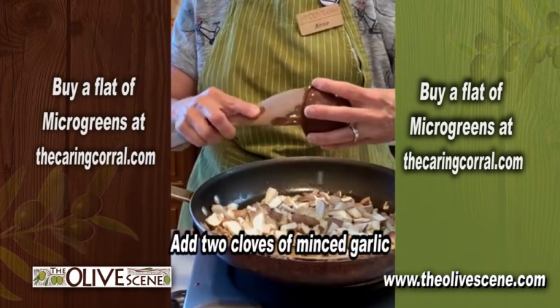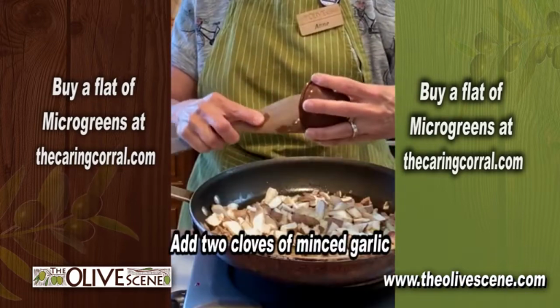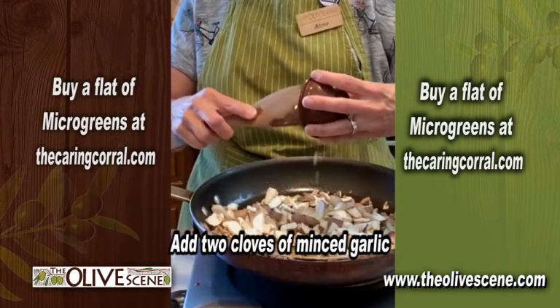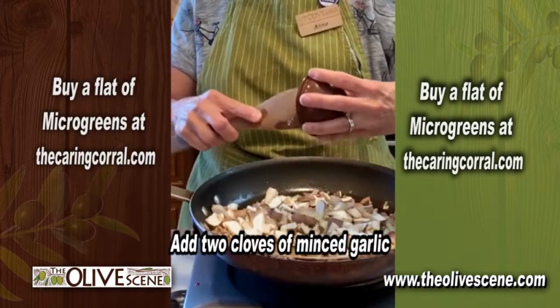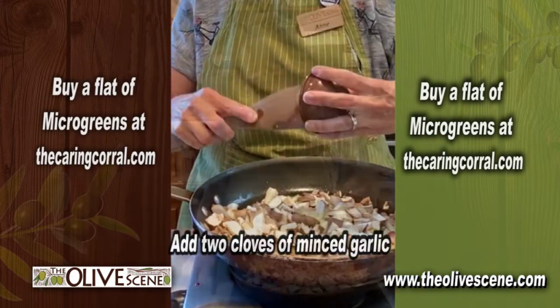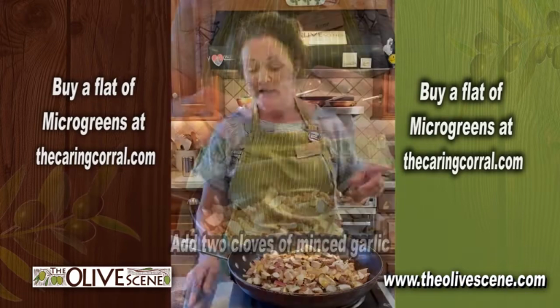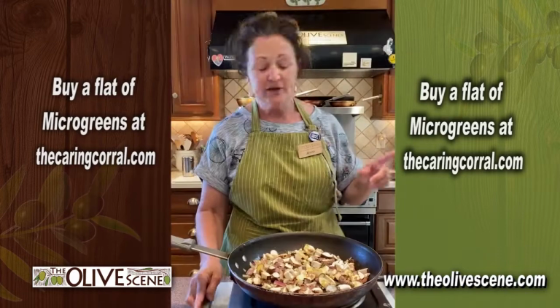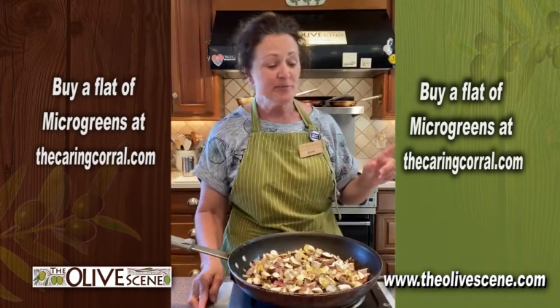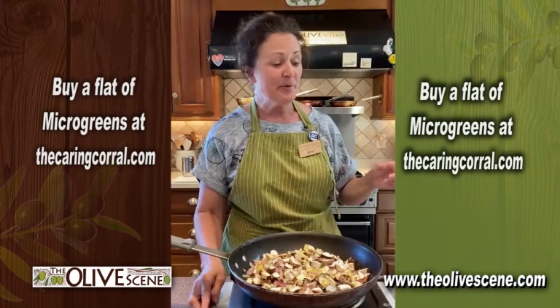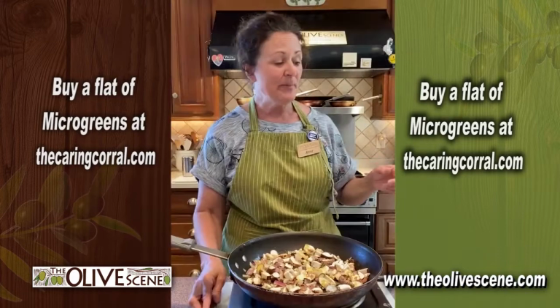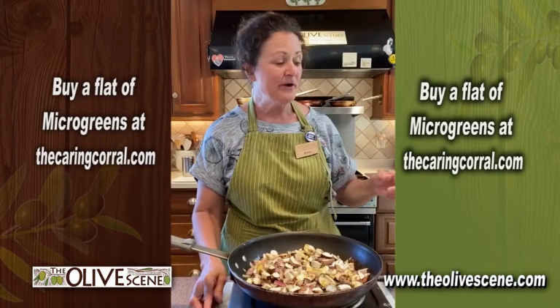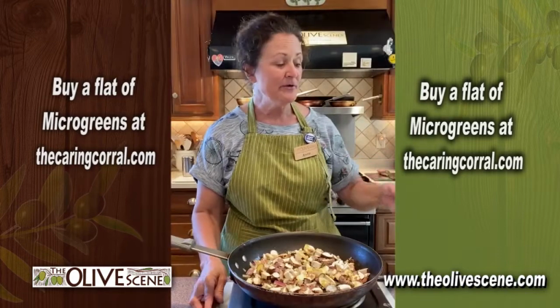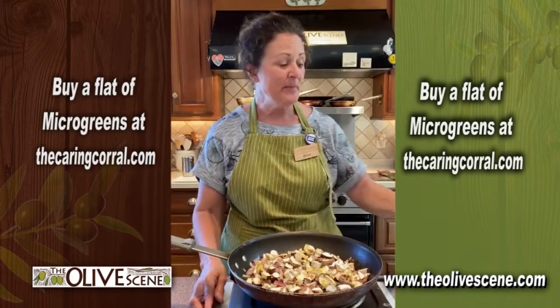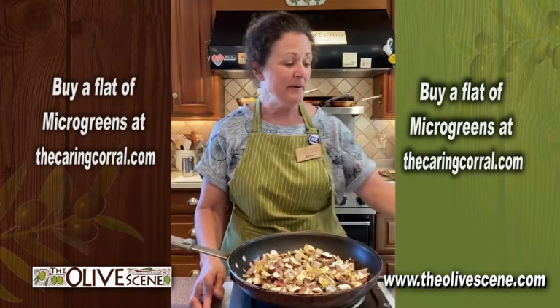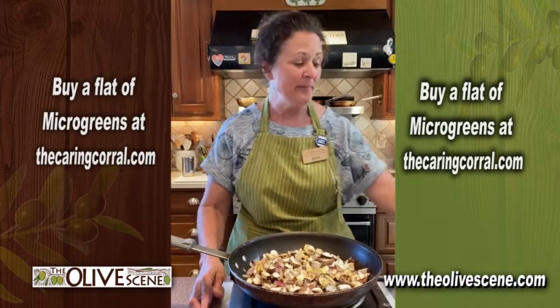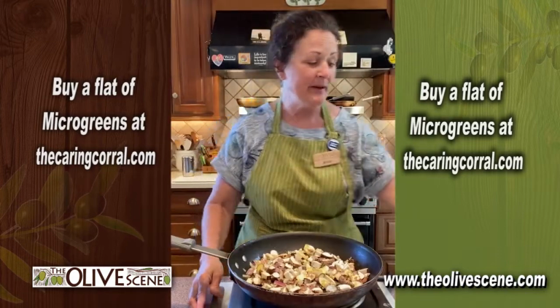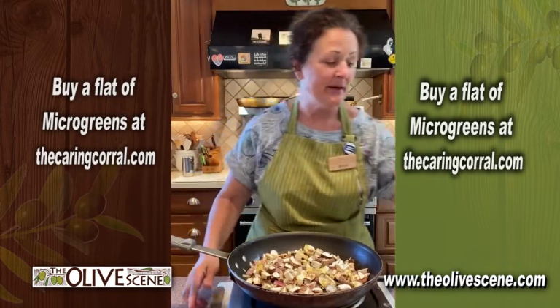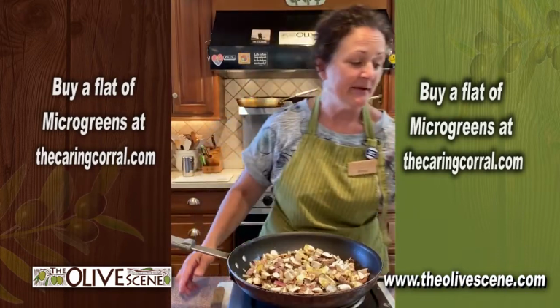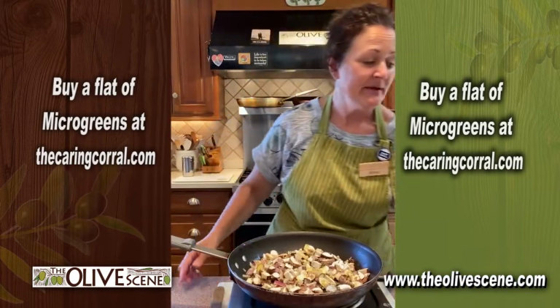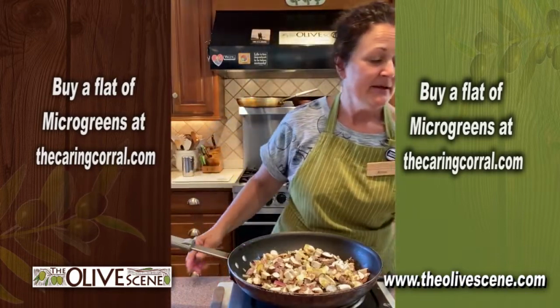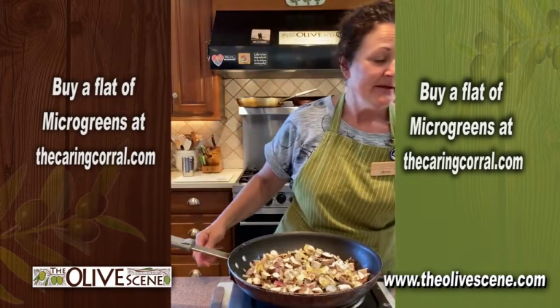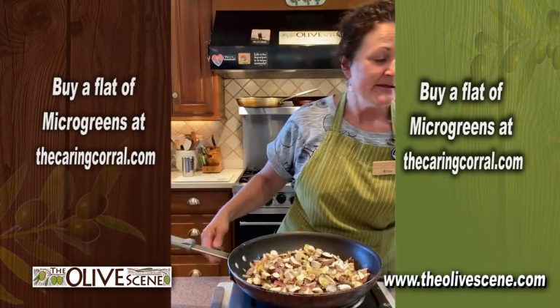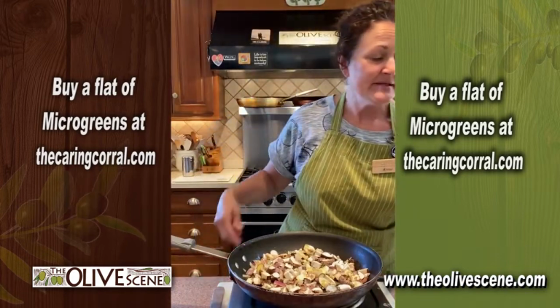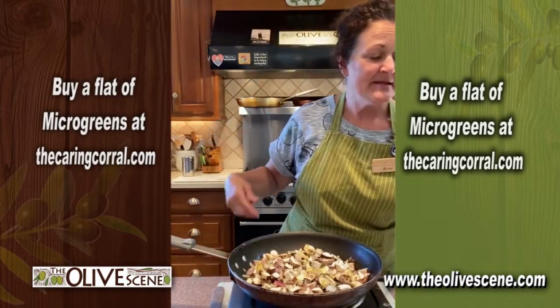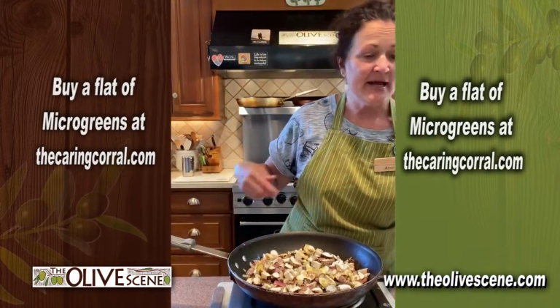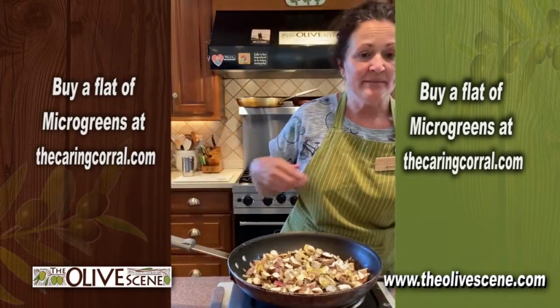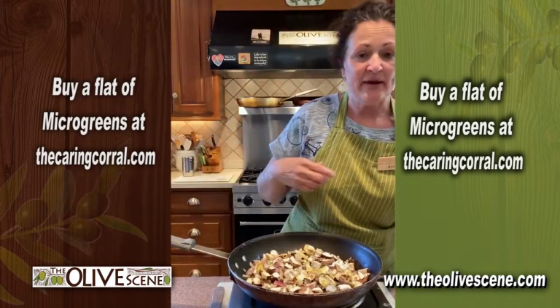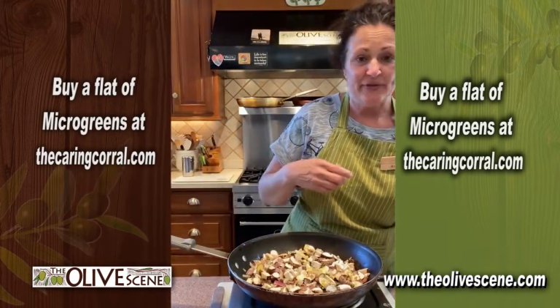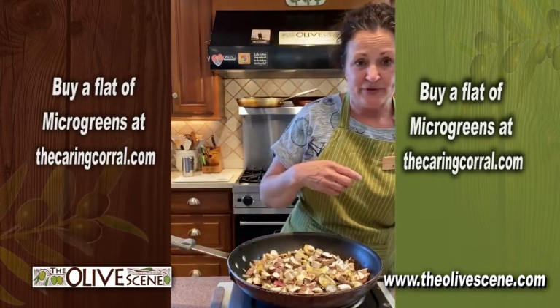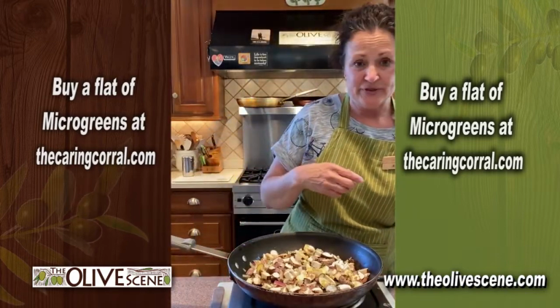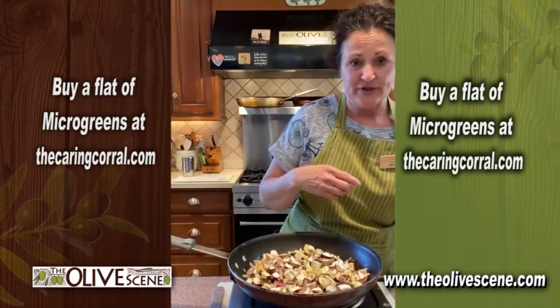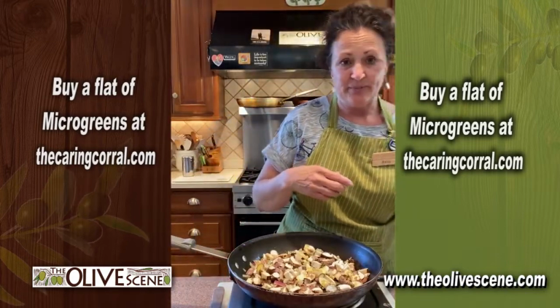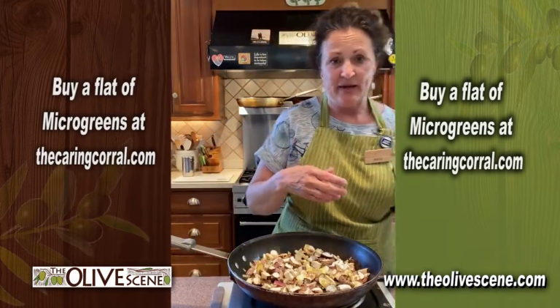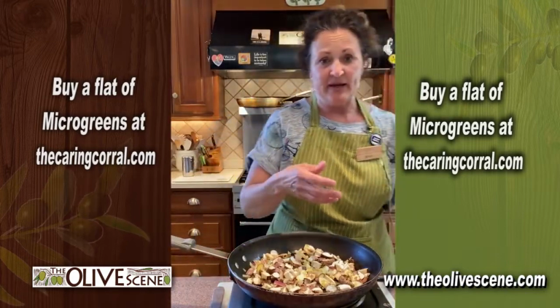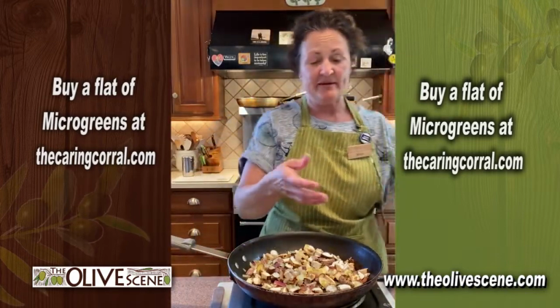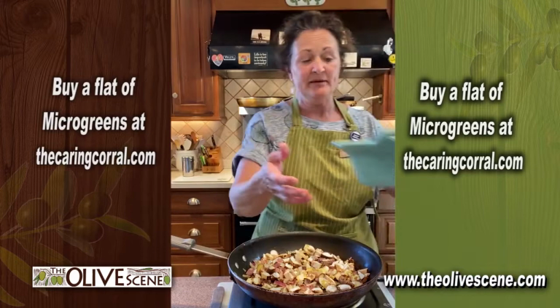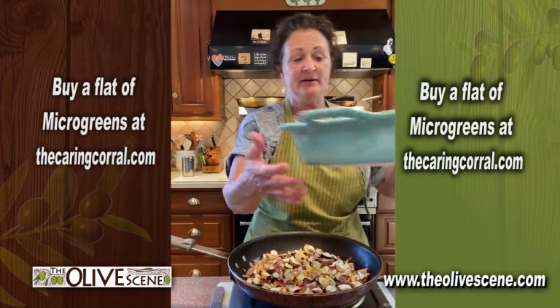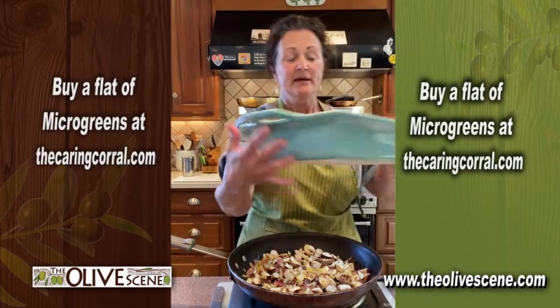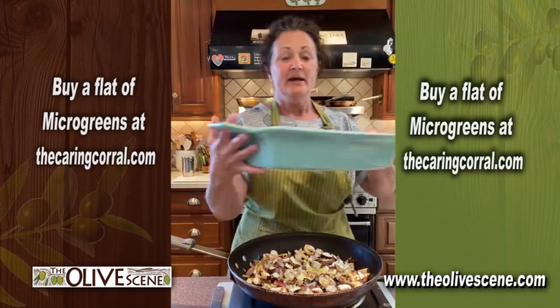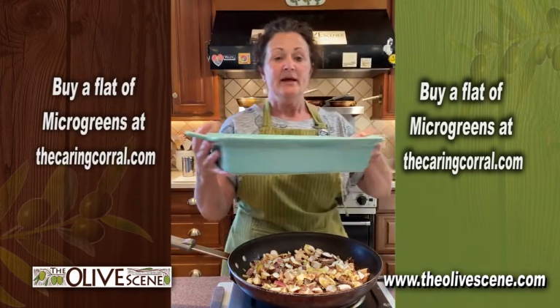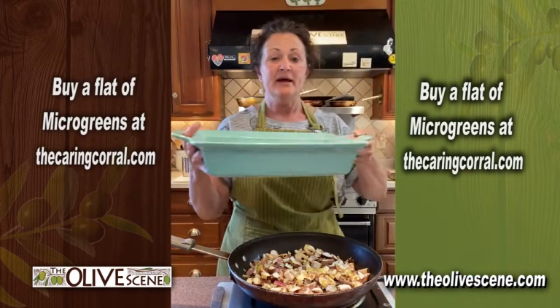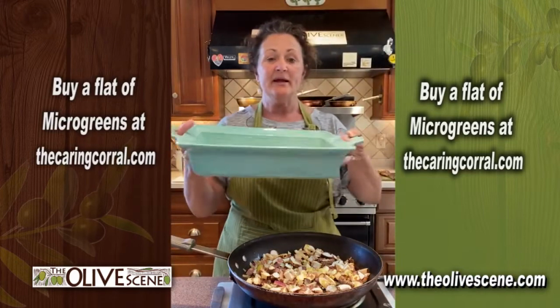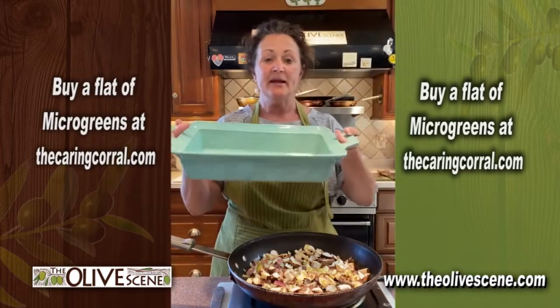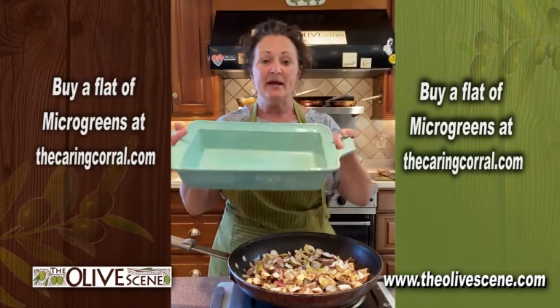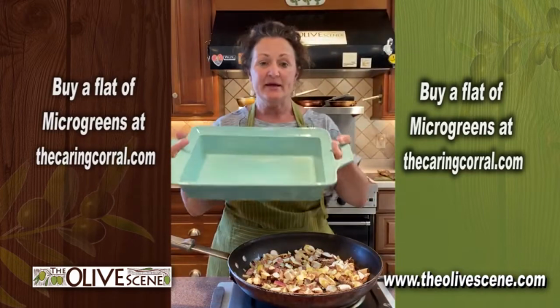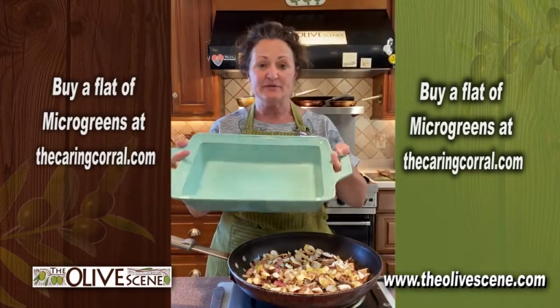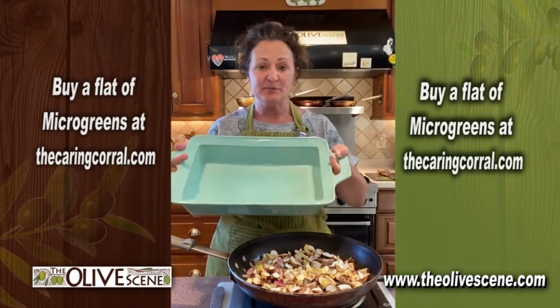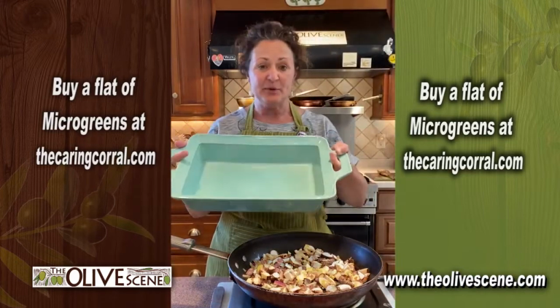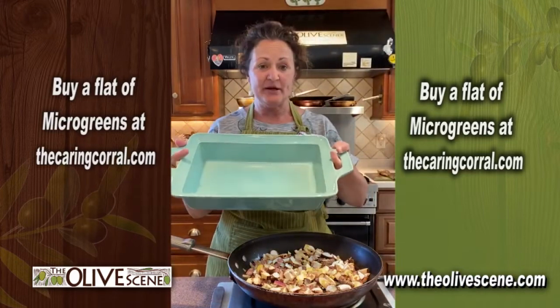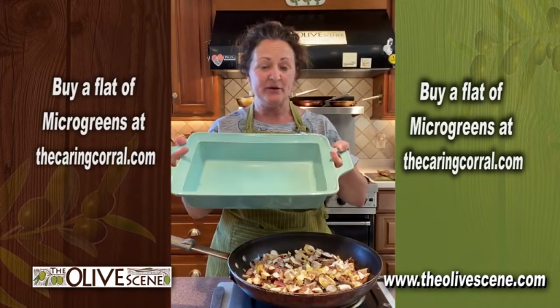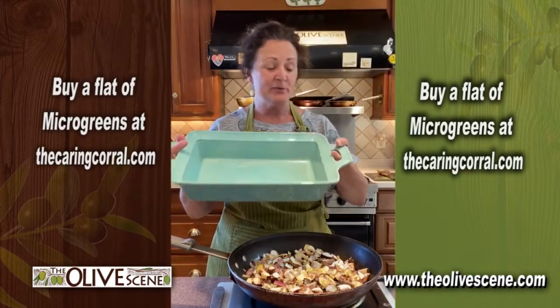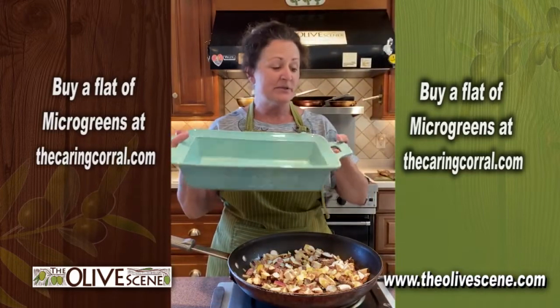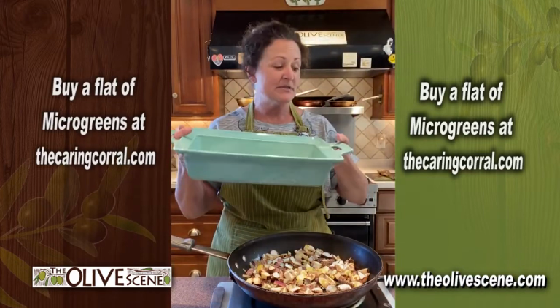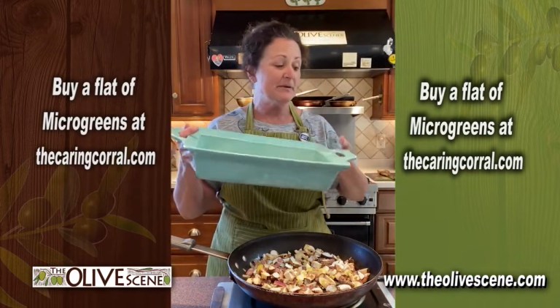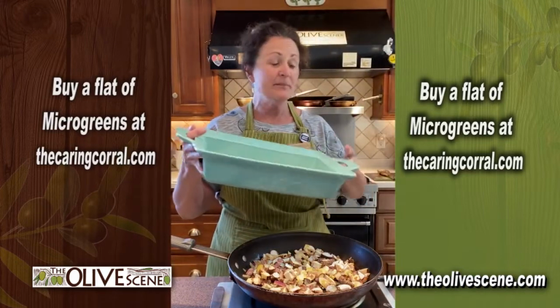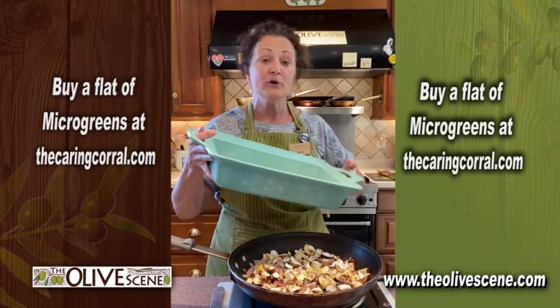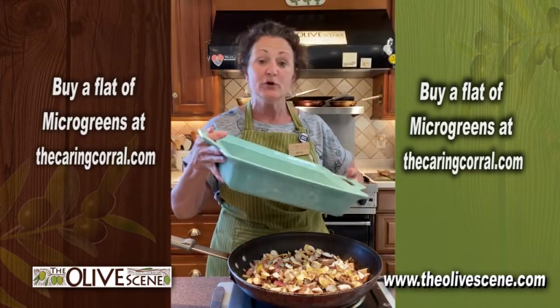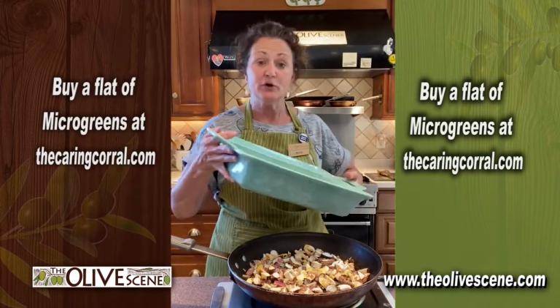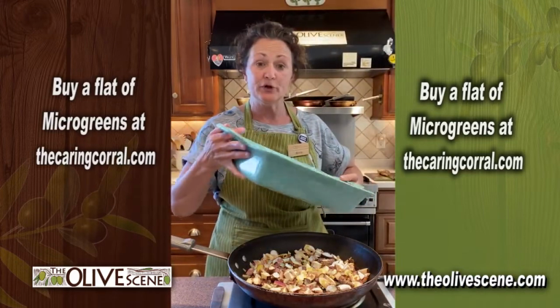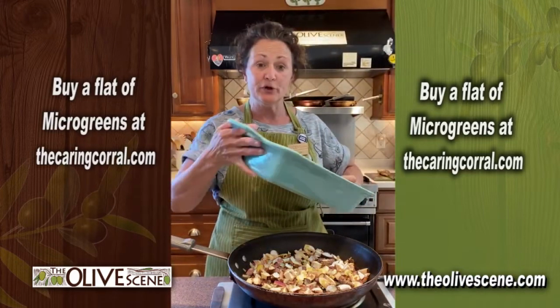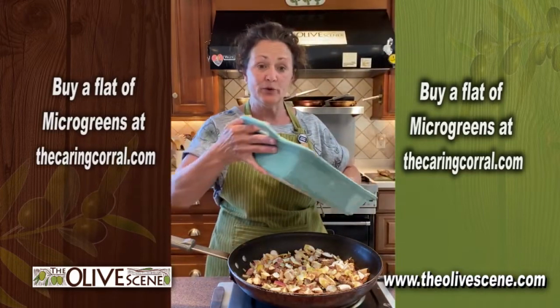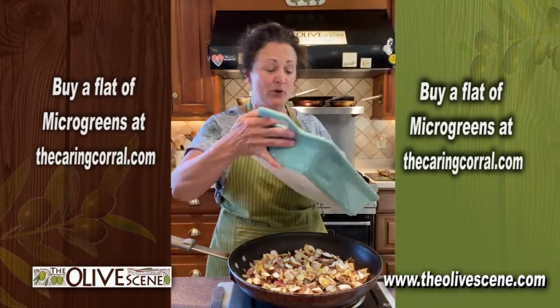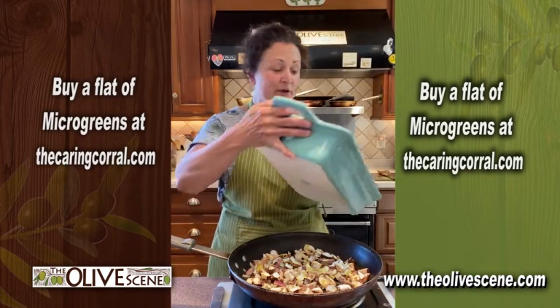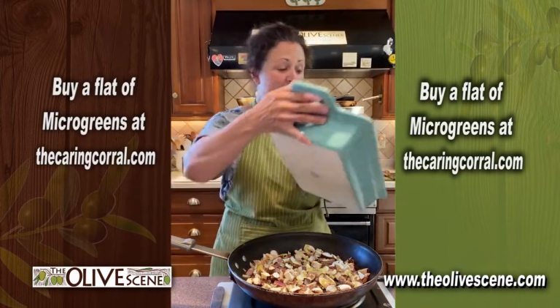I have prepared my pan. It's a 9 by 13 pan and I have sprayed it with some cooking oil.